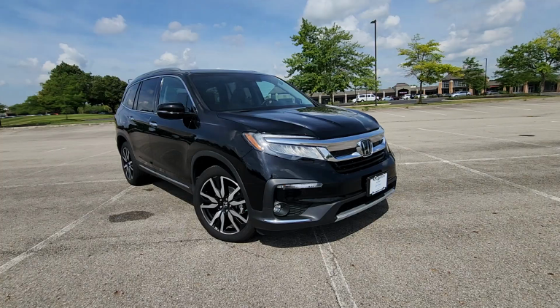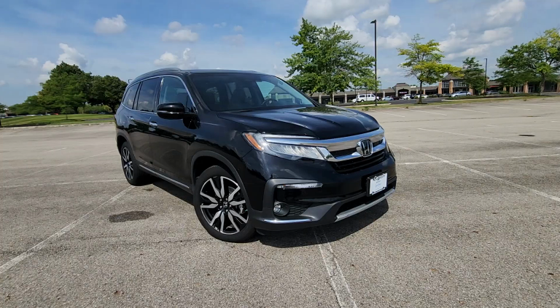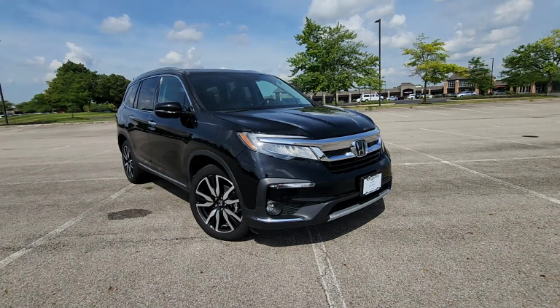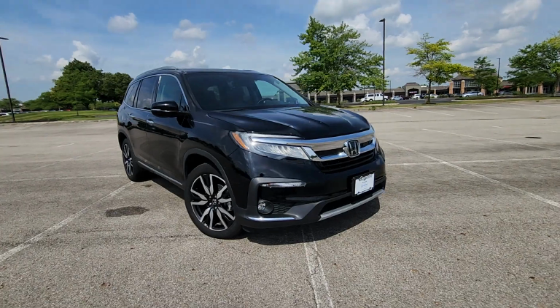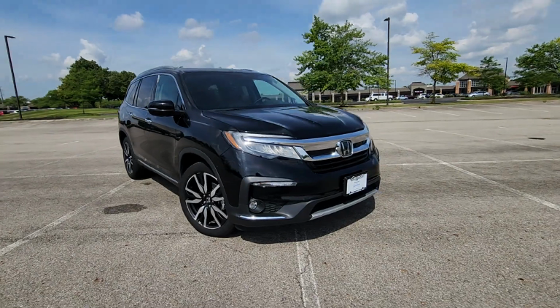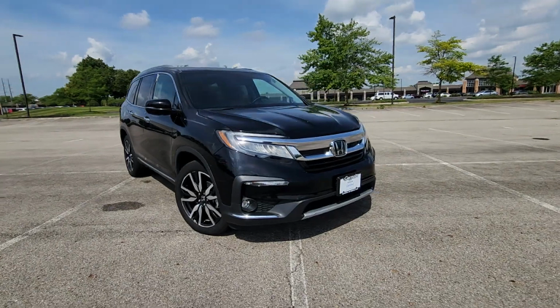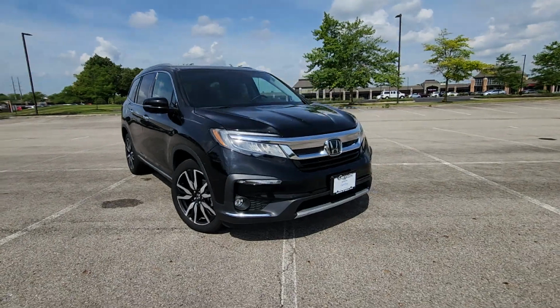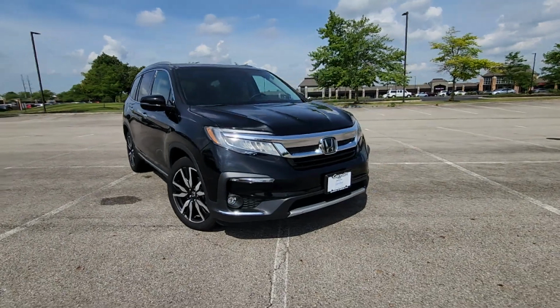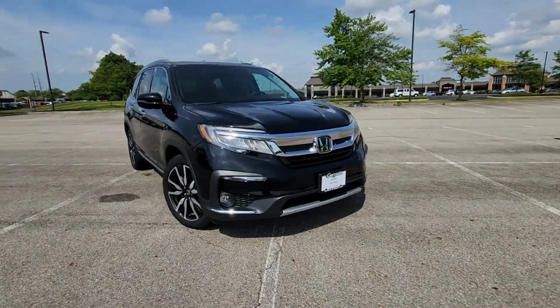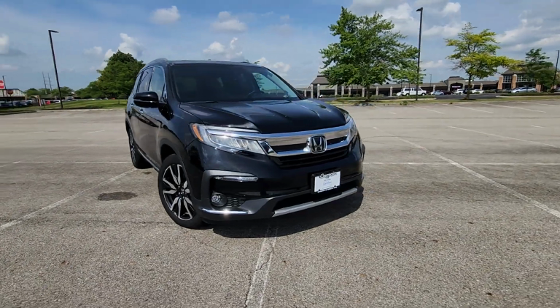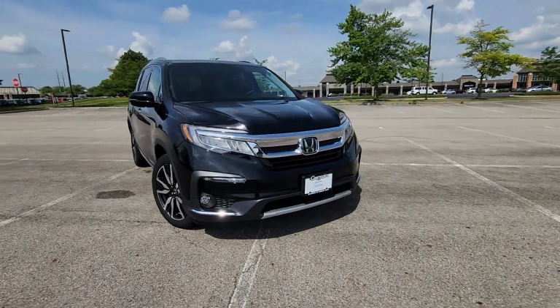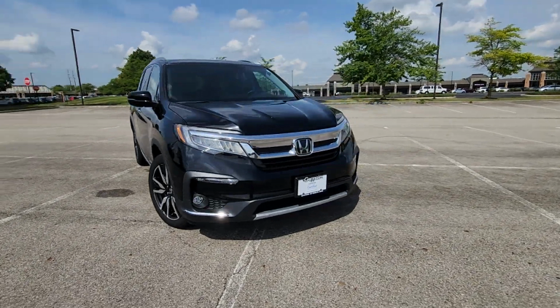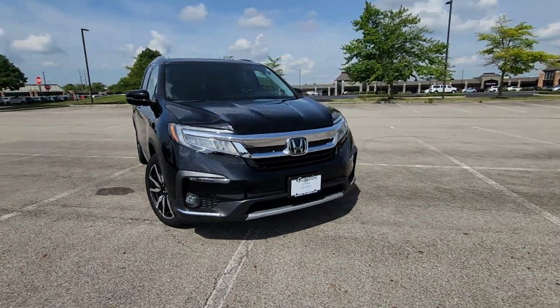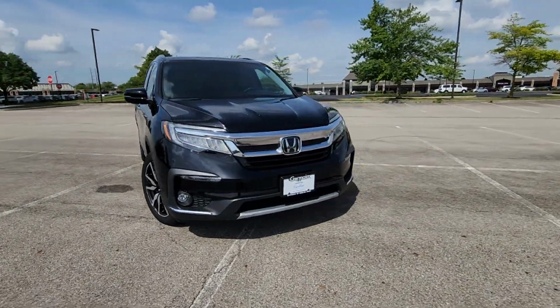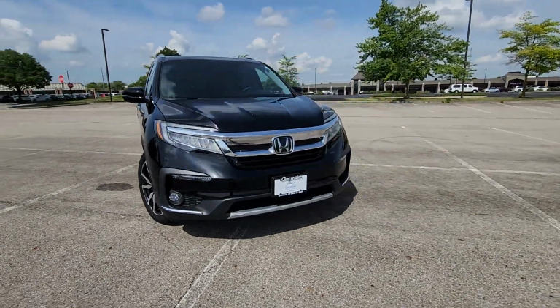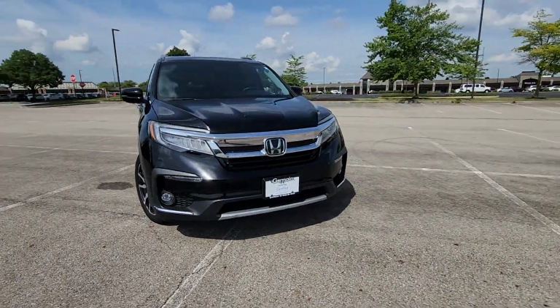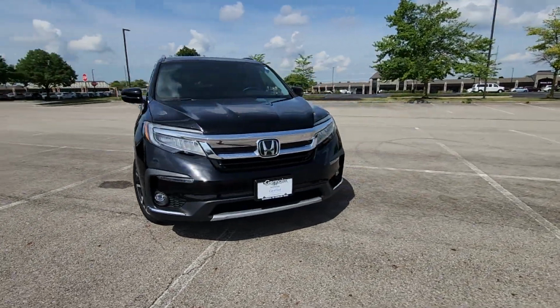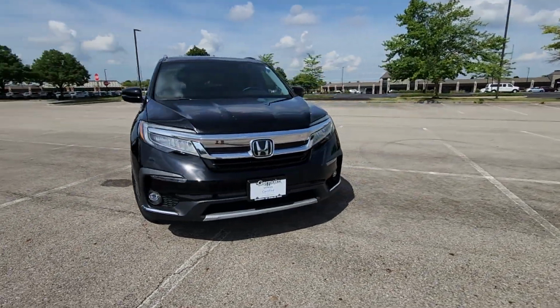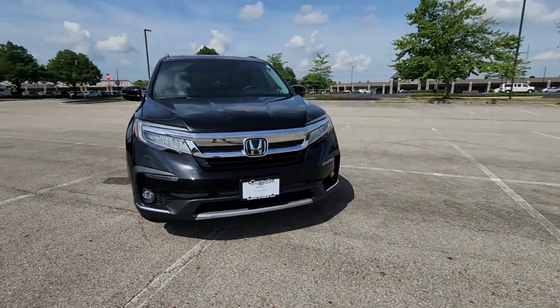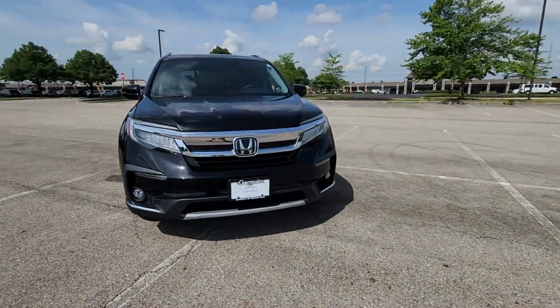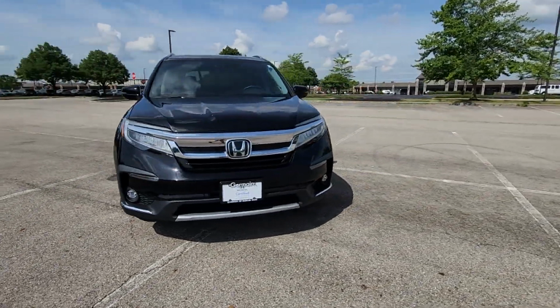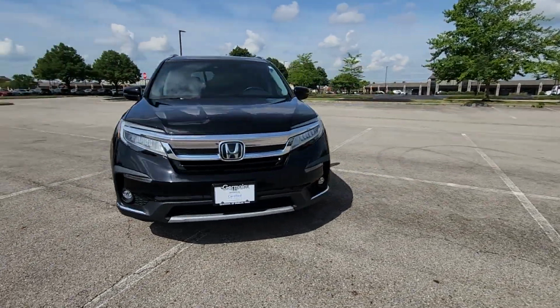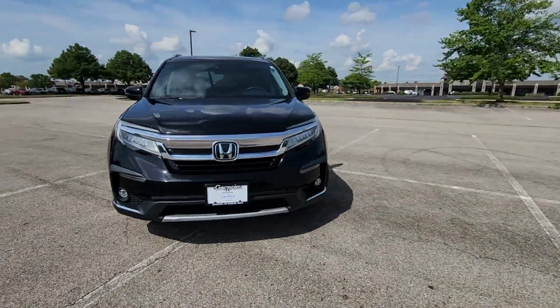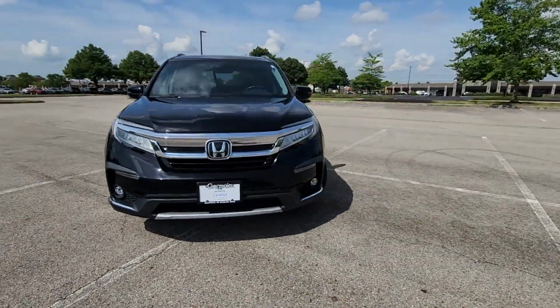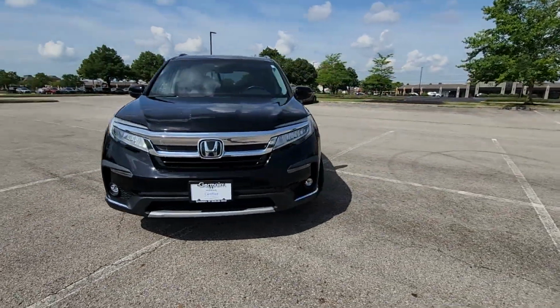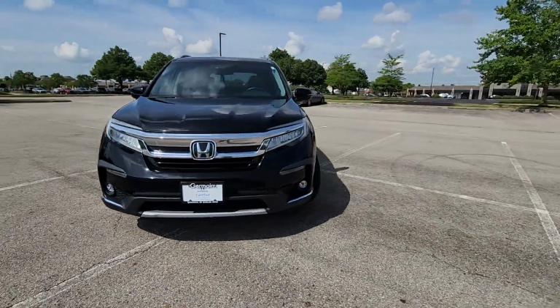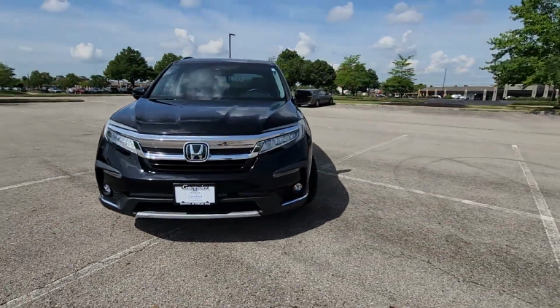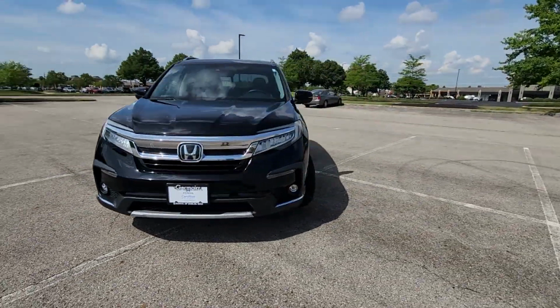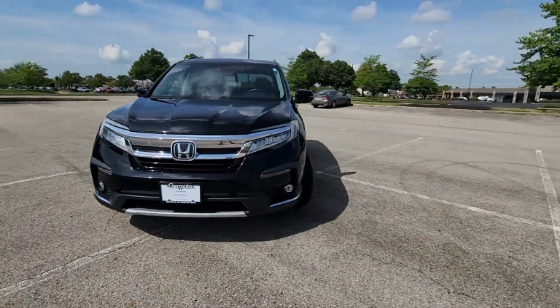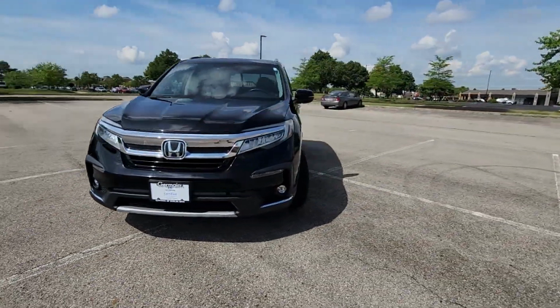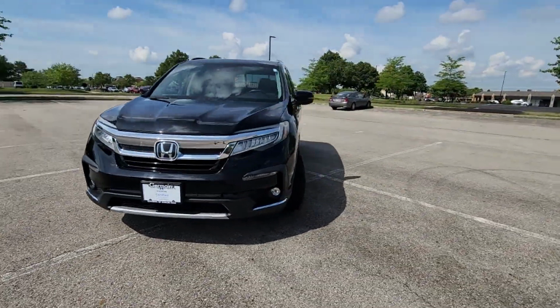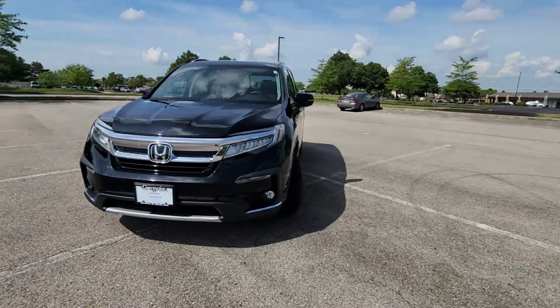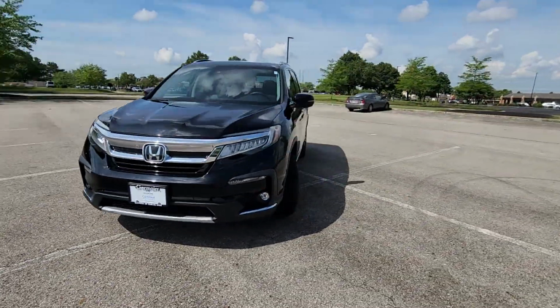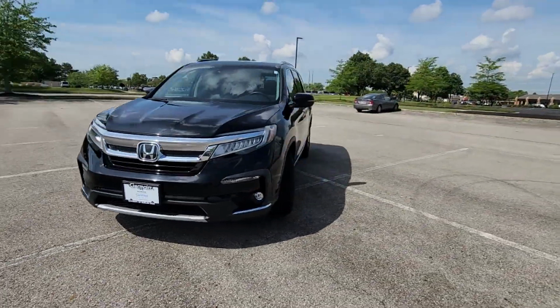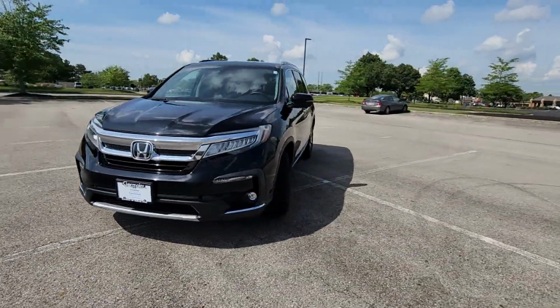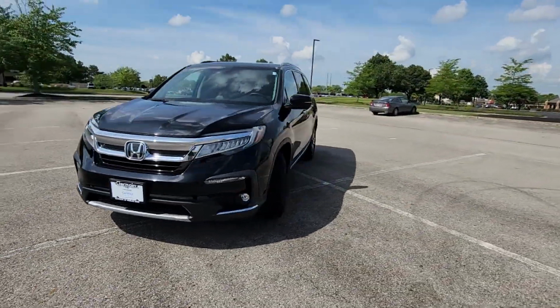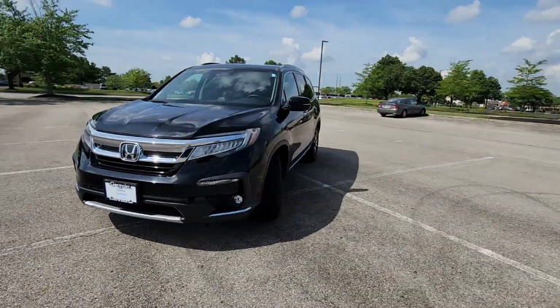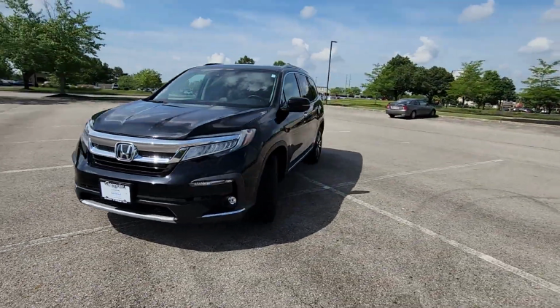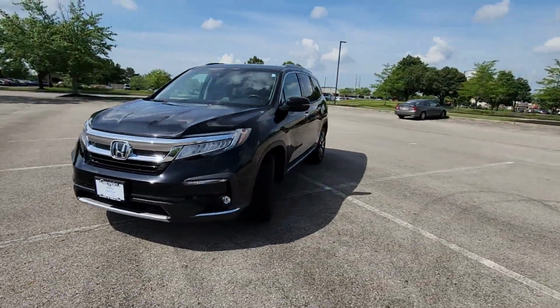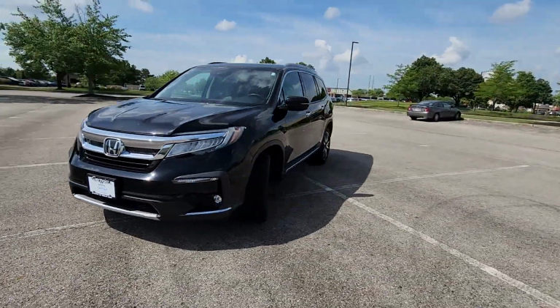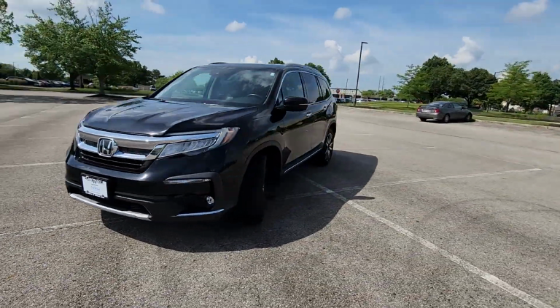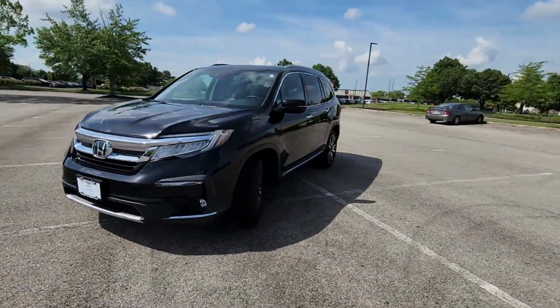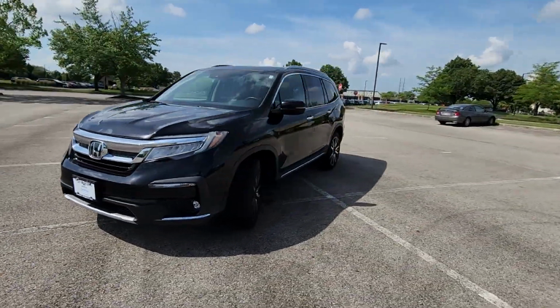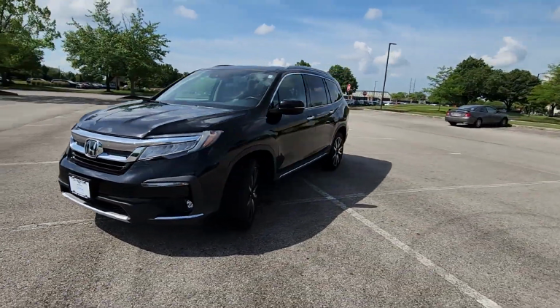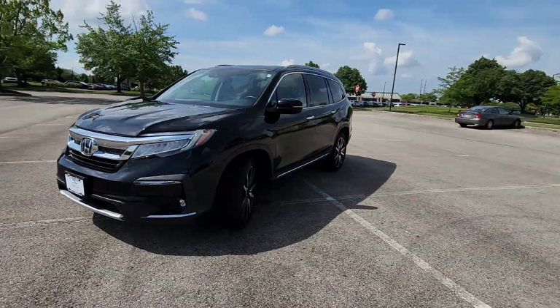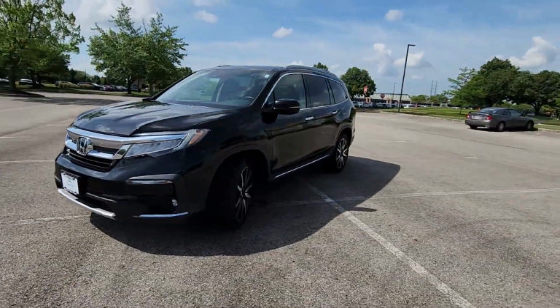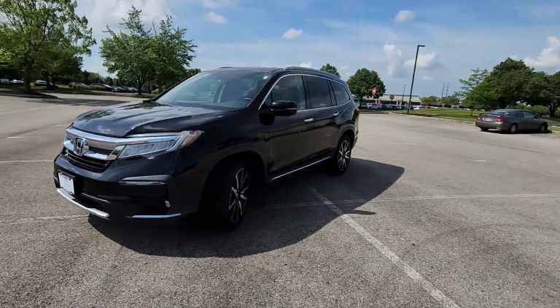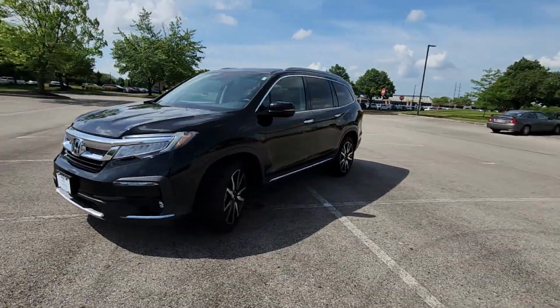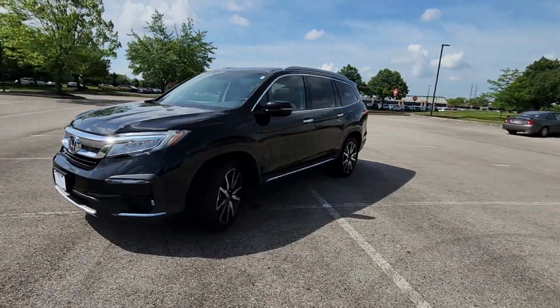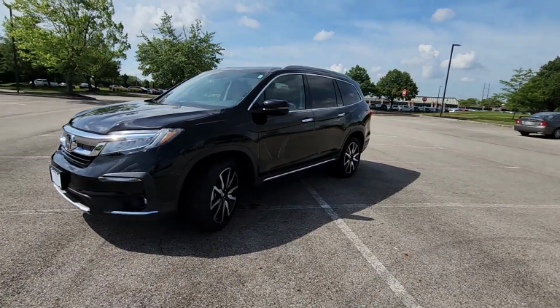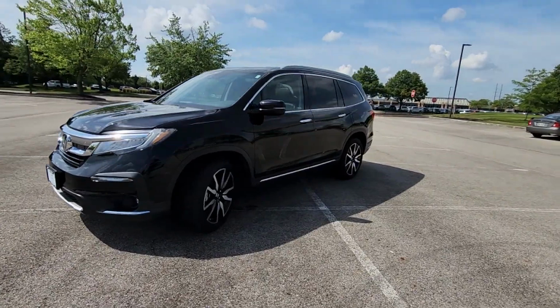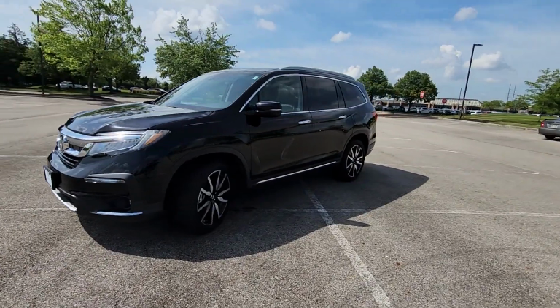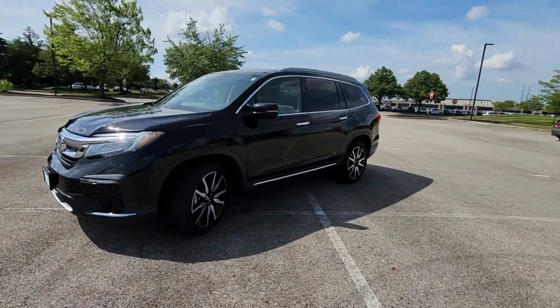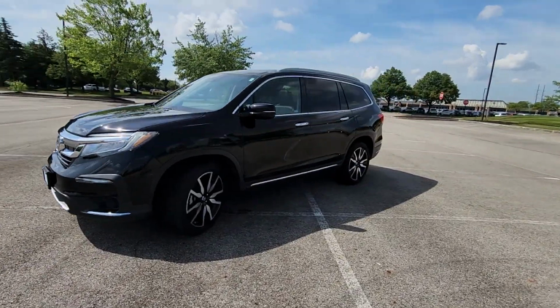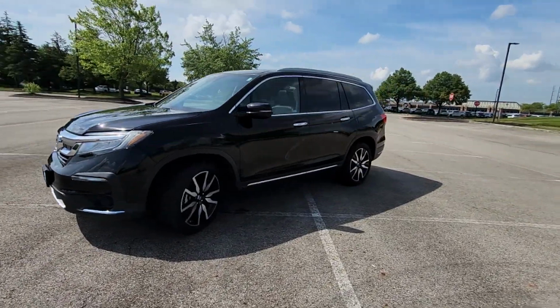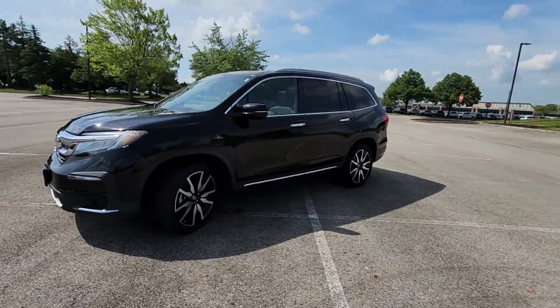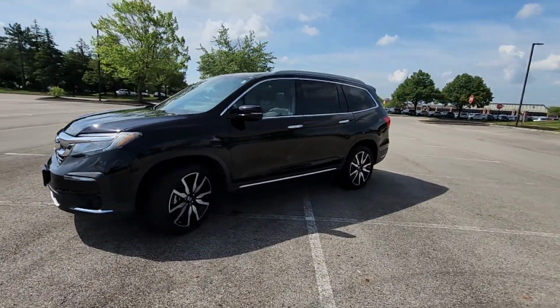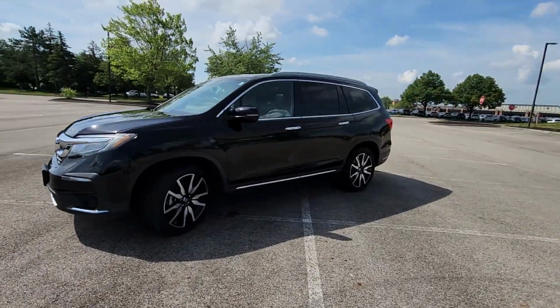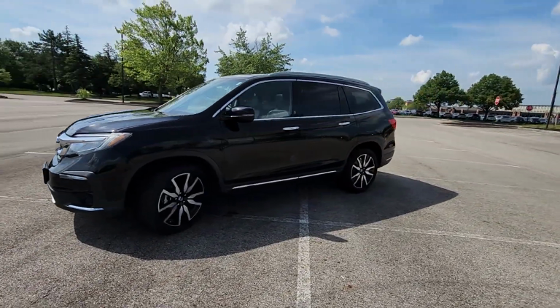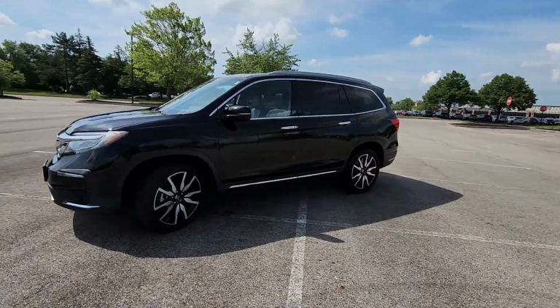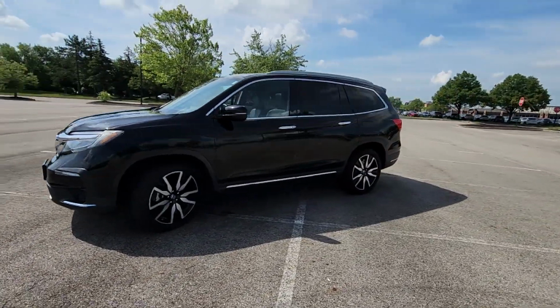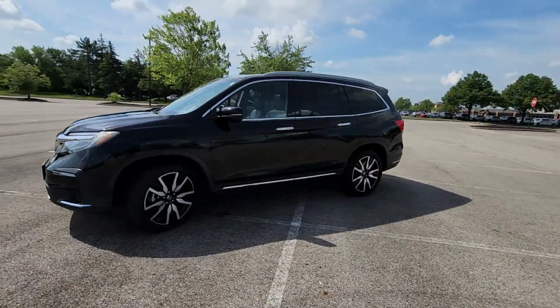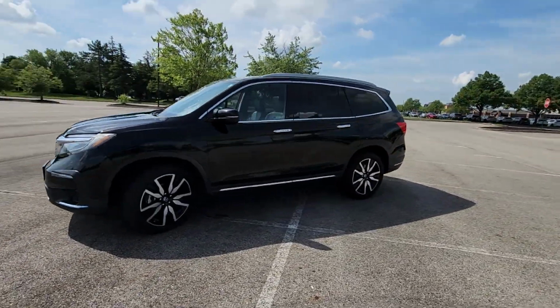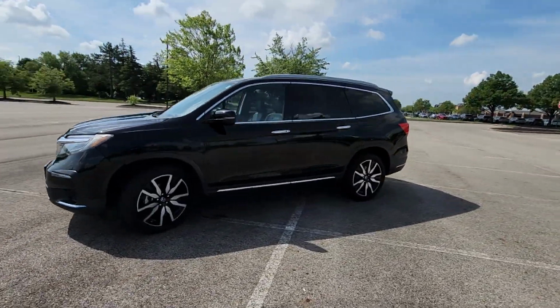2020 Honda Pilot. This SUV offers space as well as power and performance.